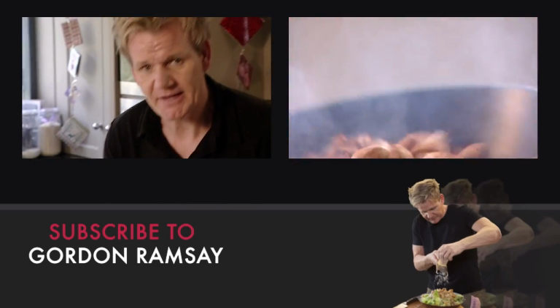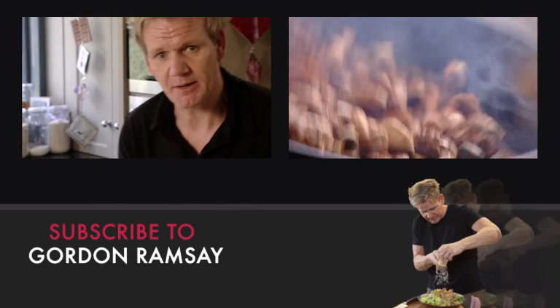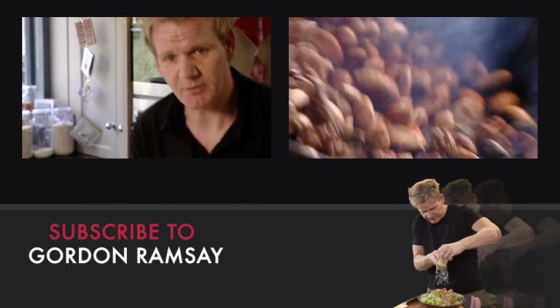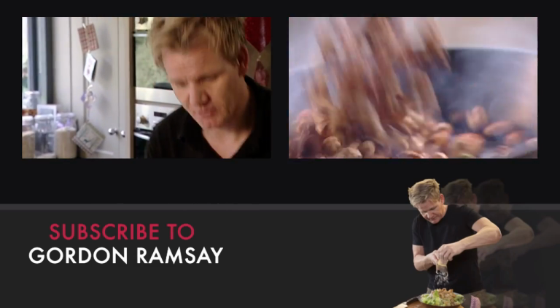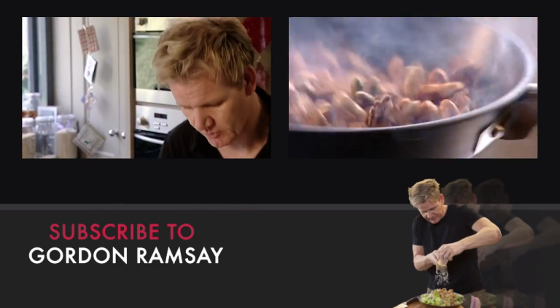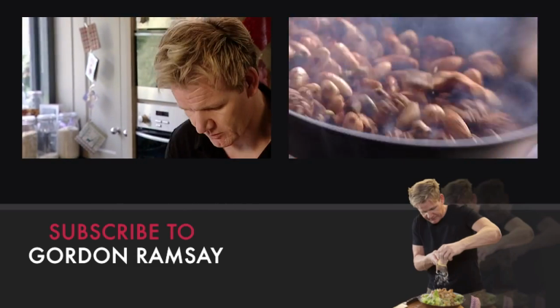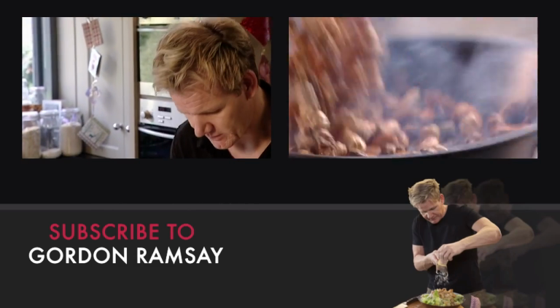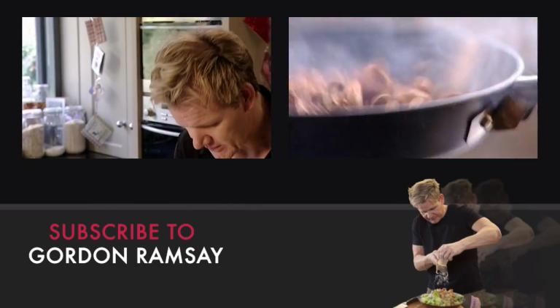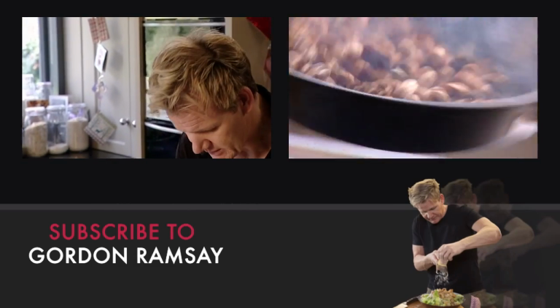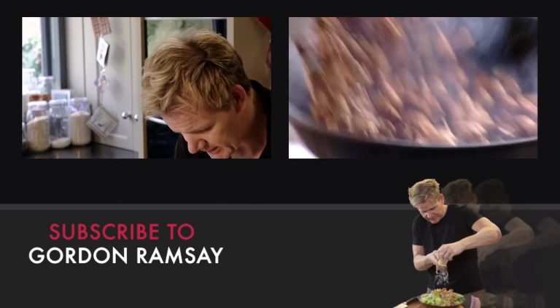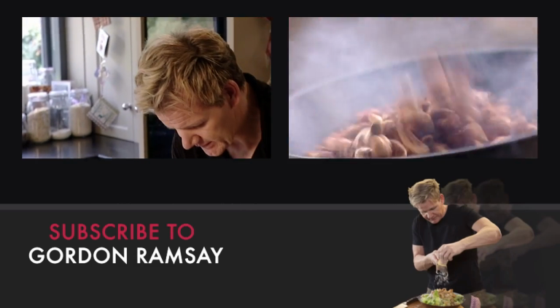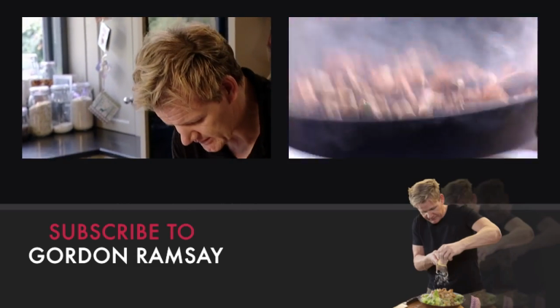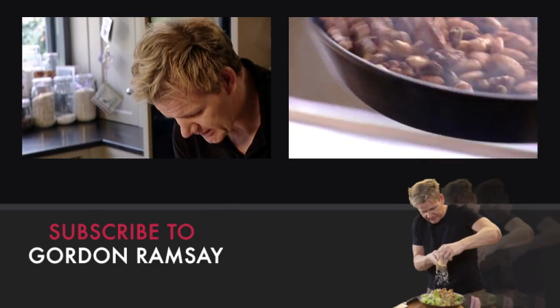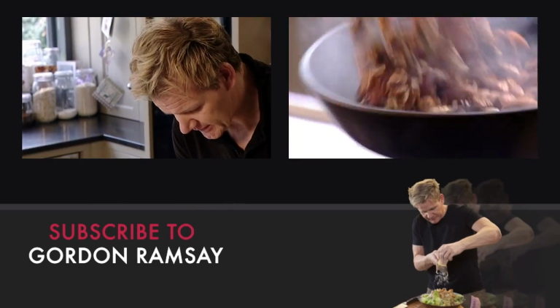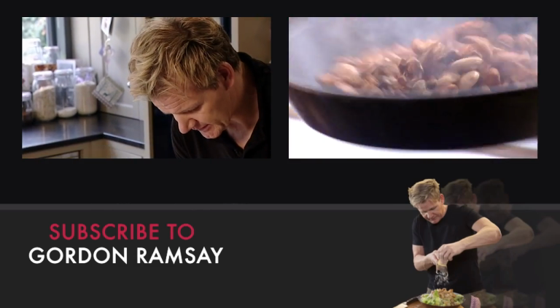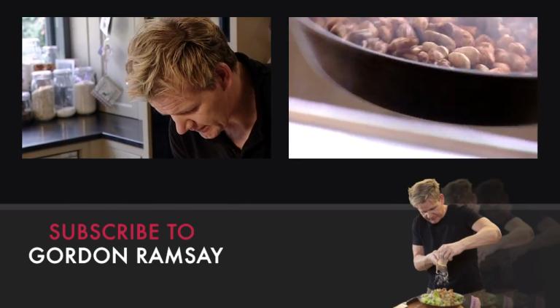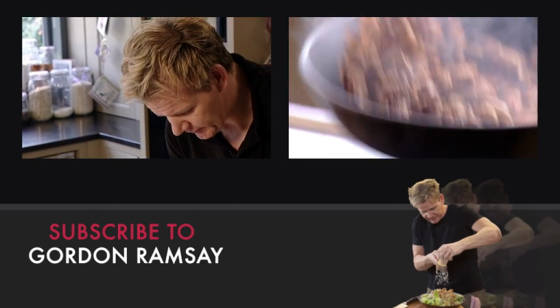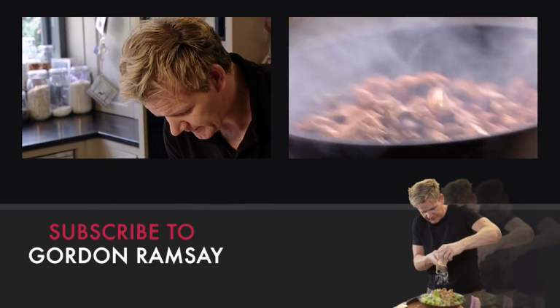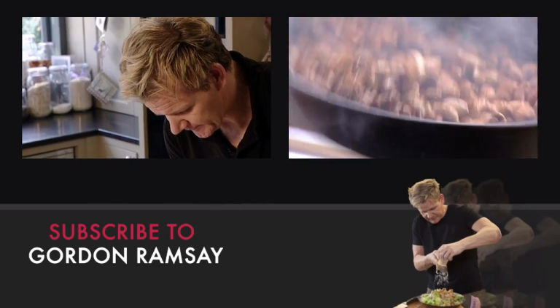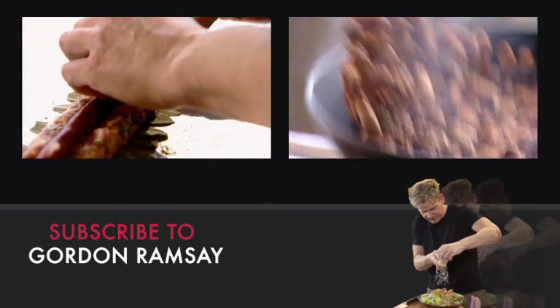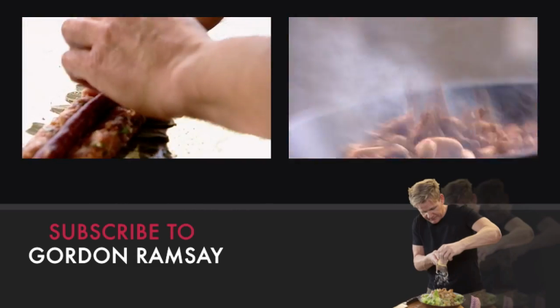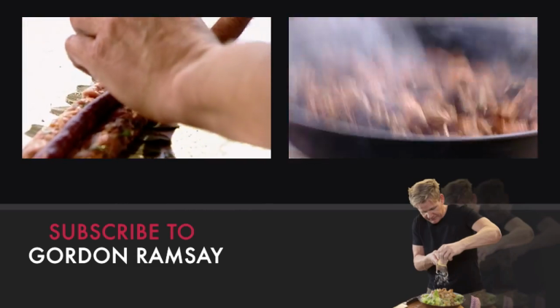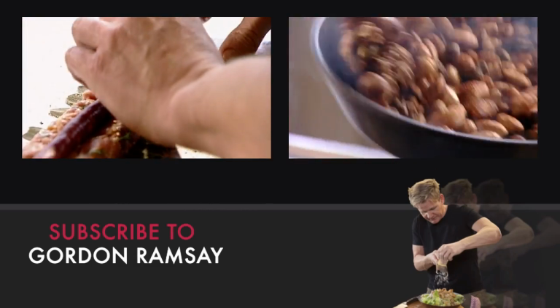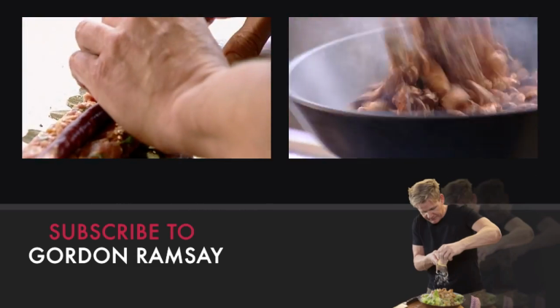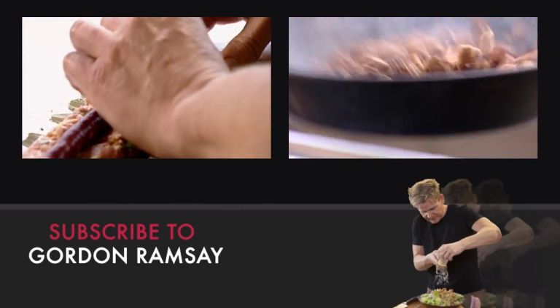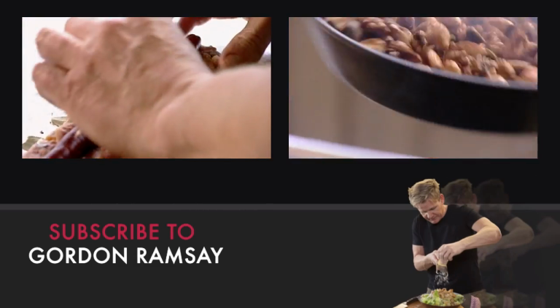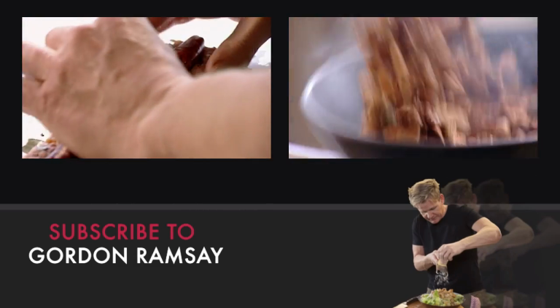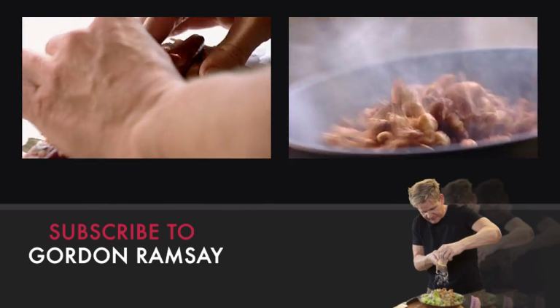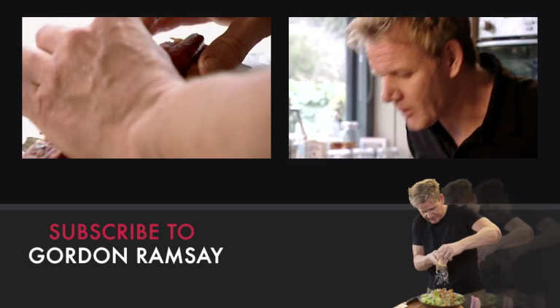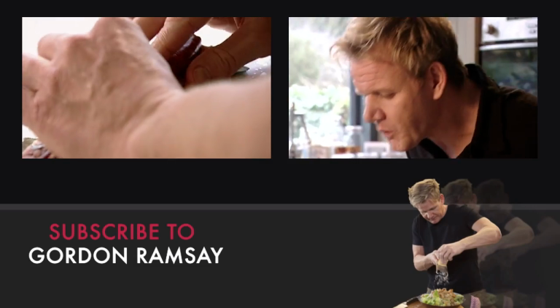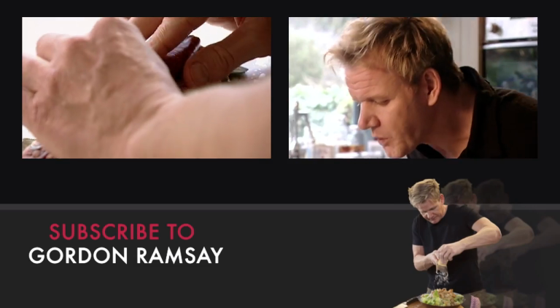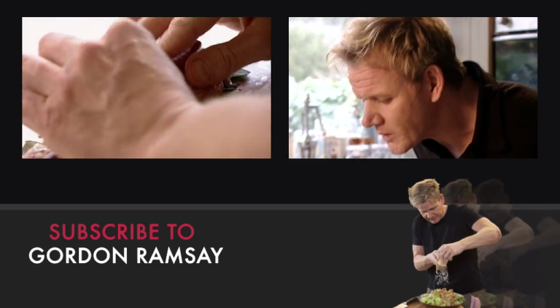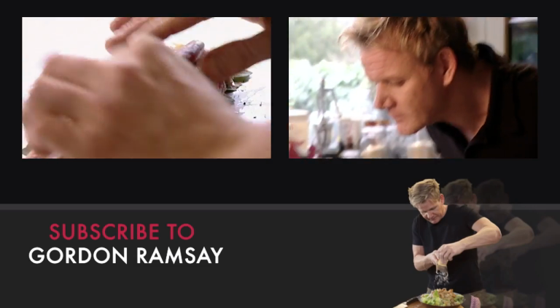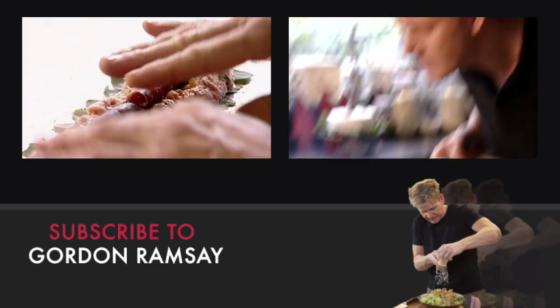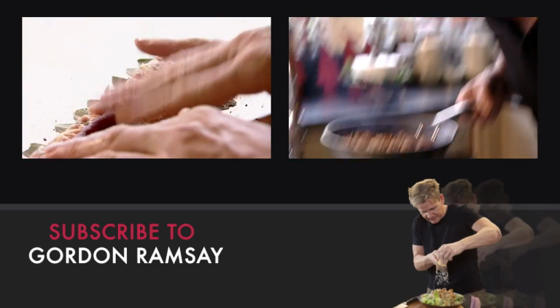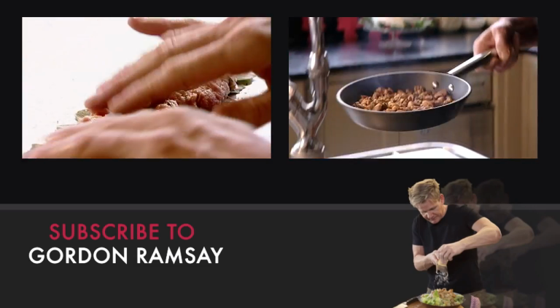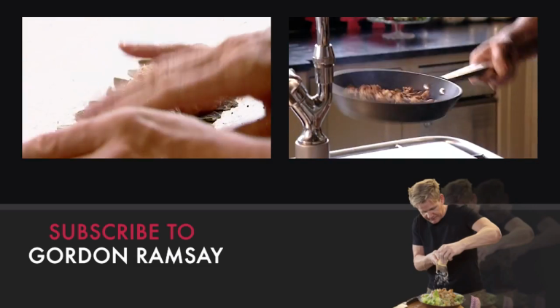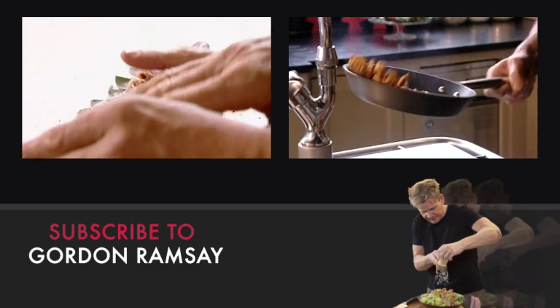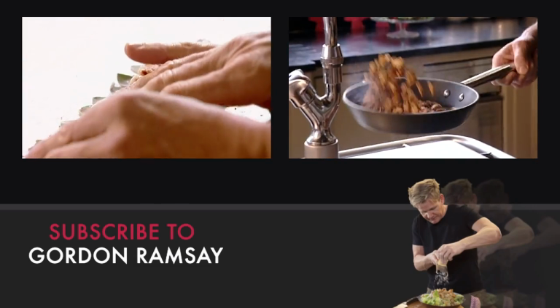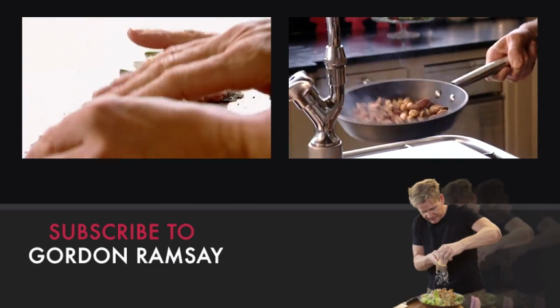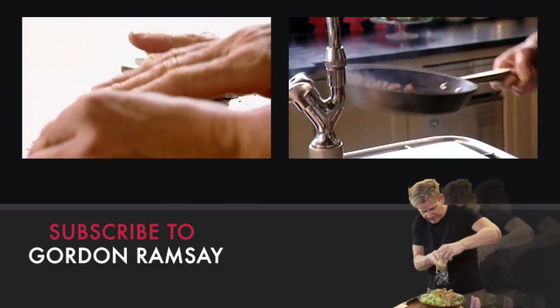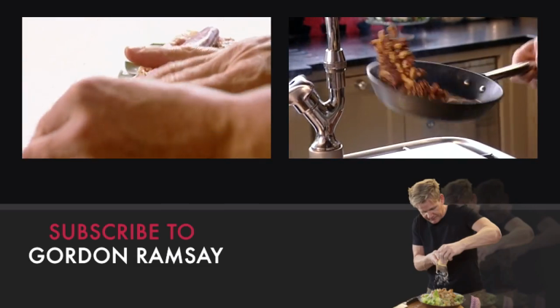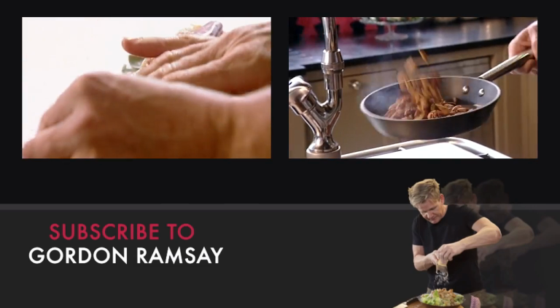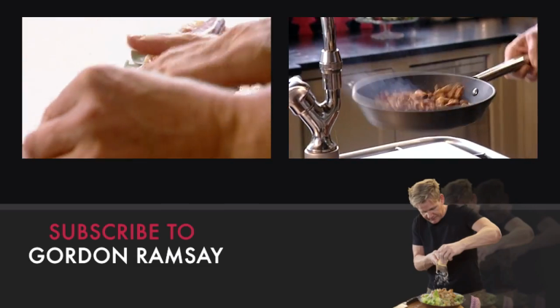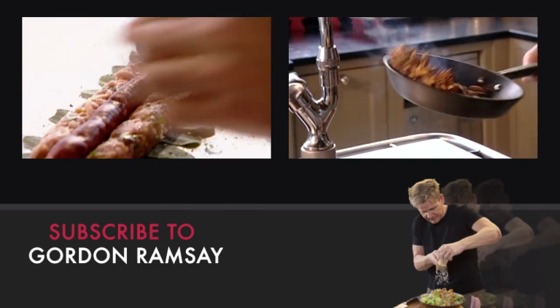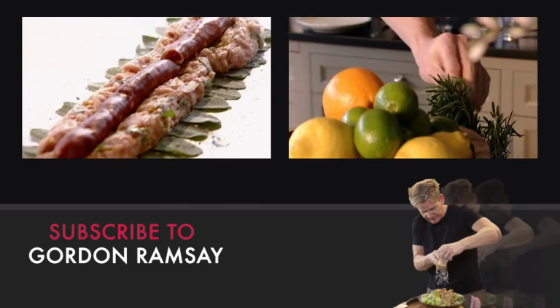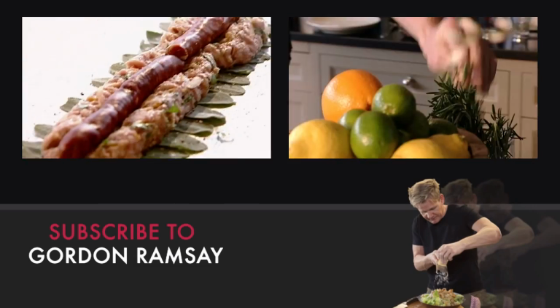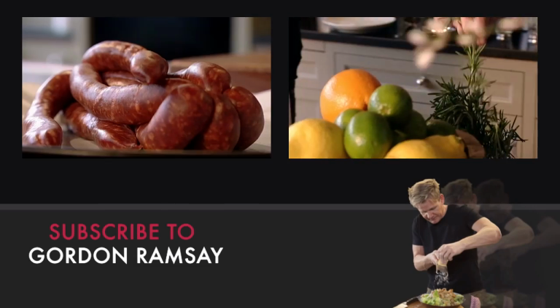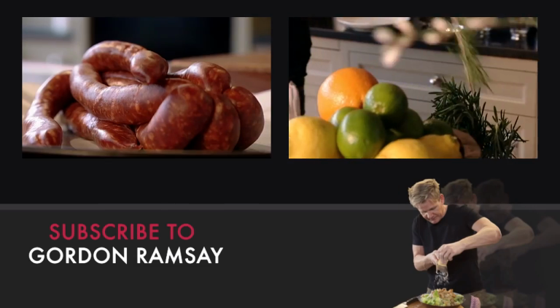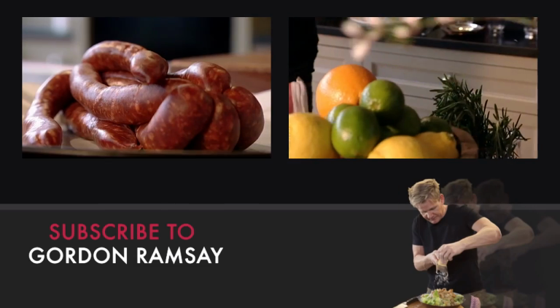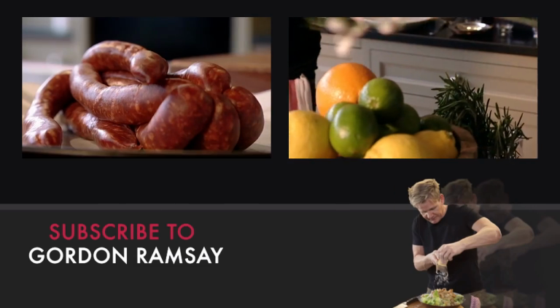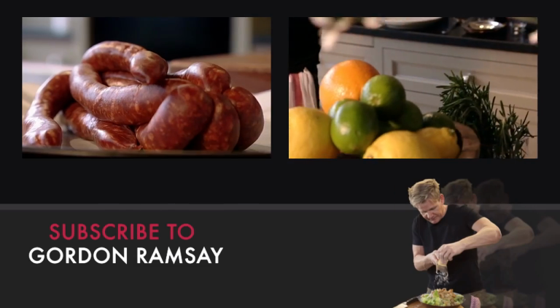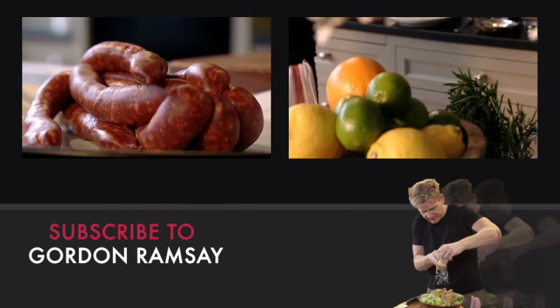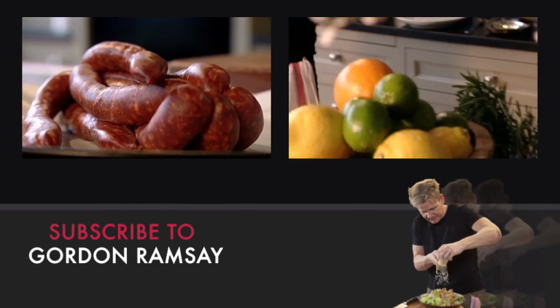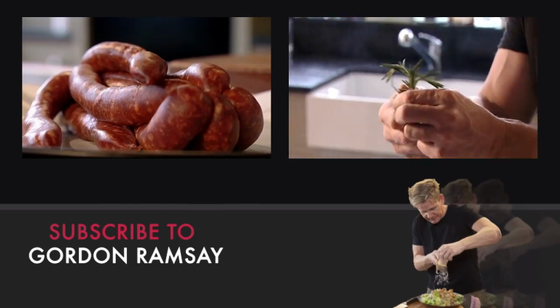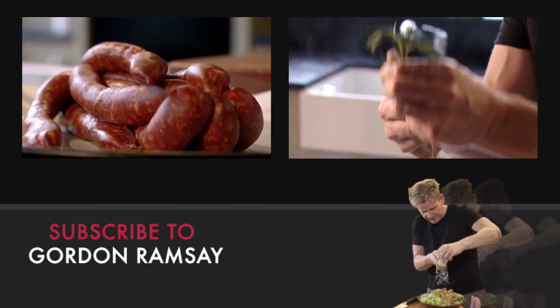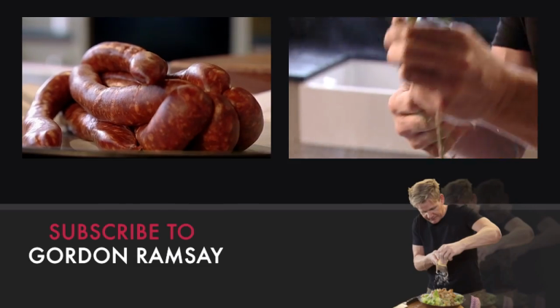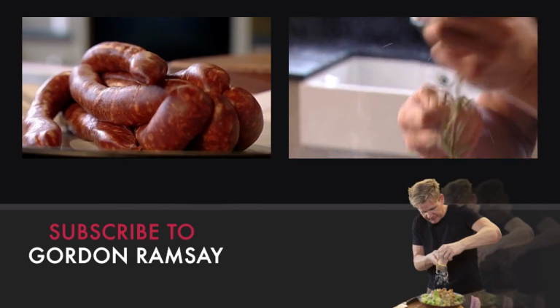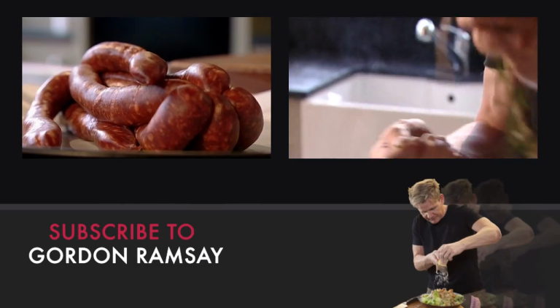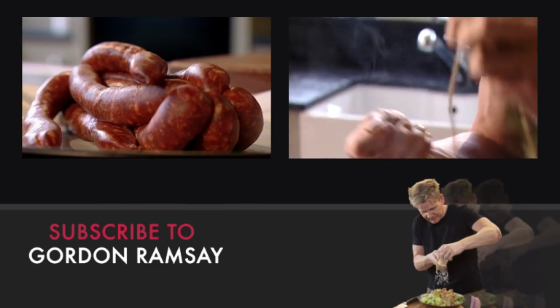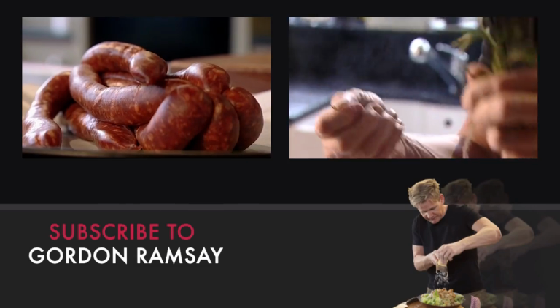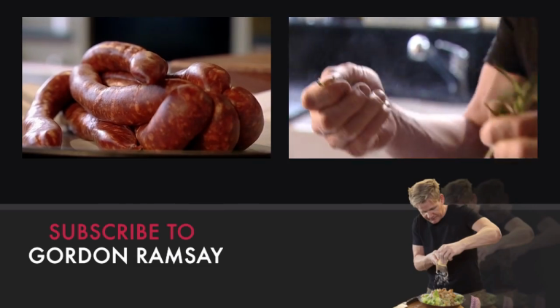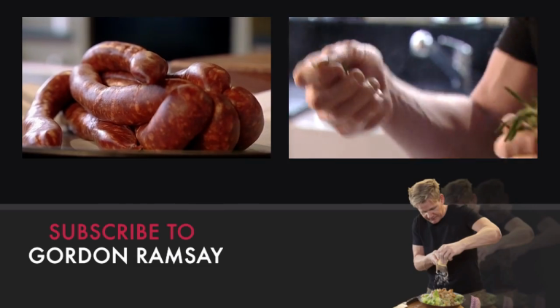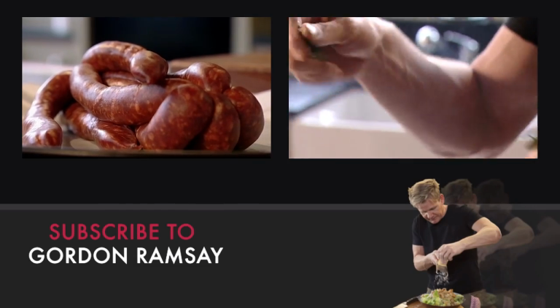You can see the nuts absorbing all that wonderful flavor. Finally, put in a sprig of rosemary.